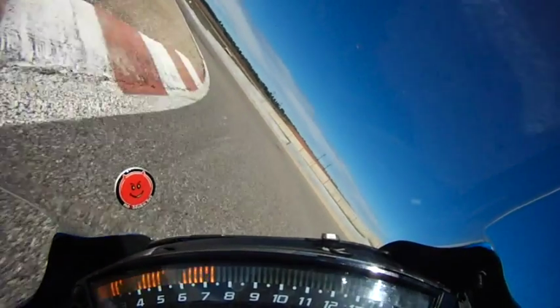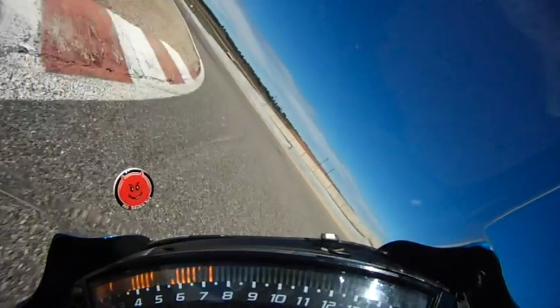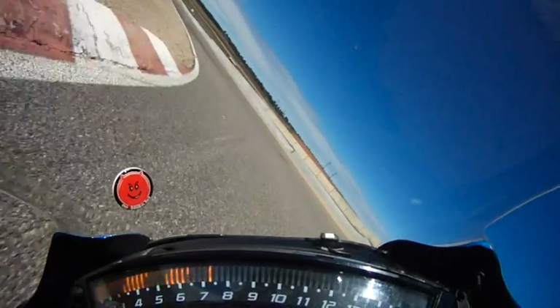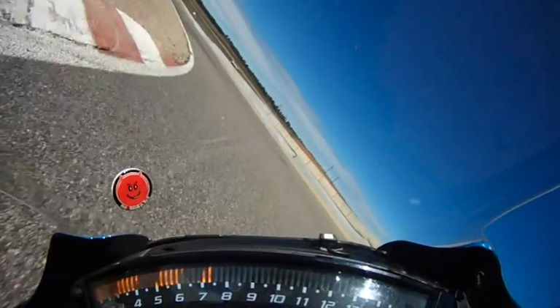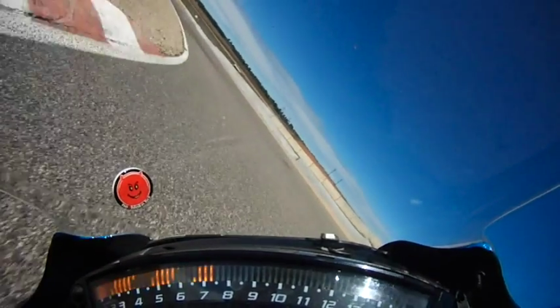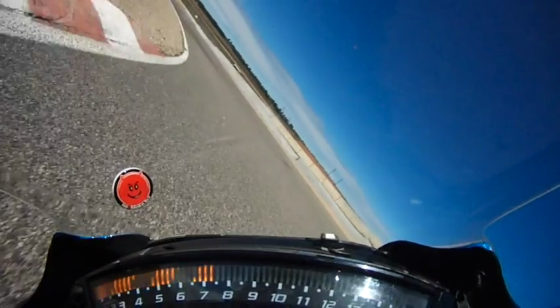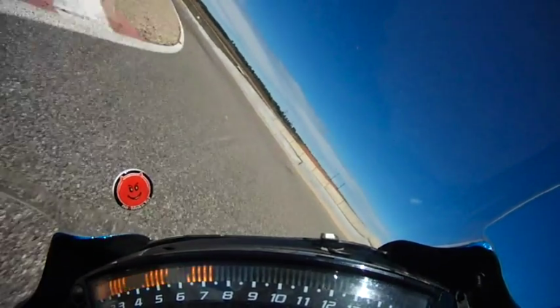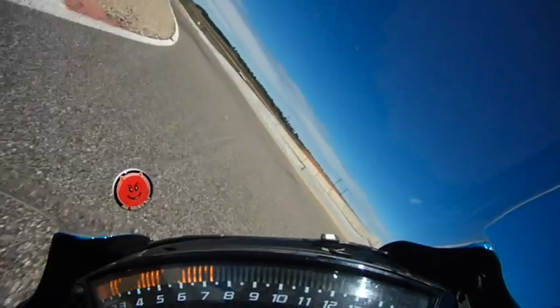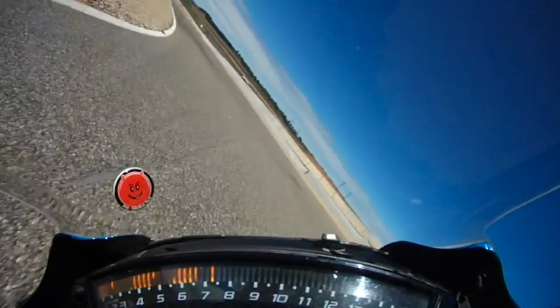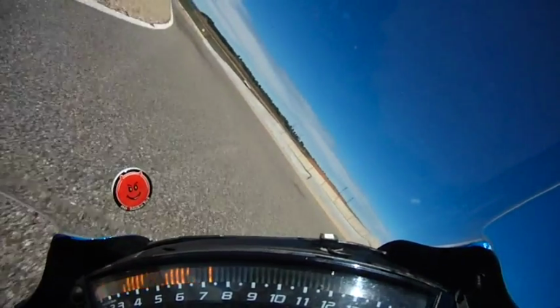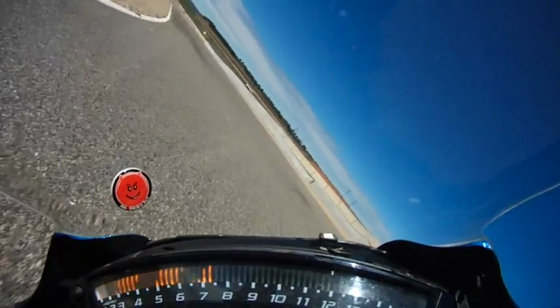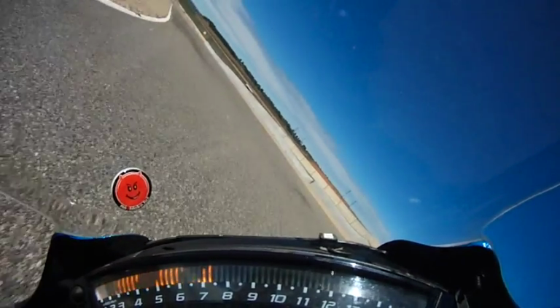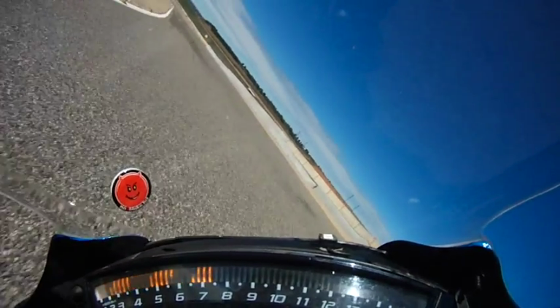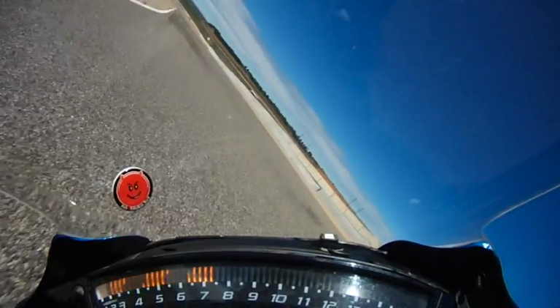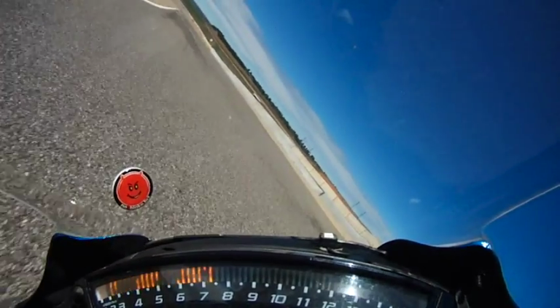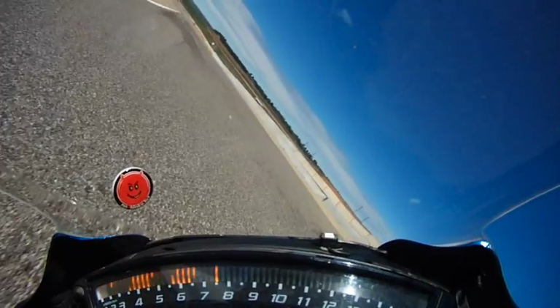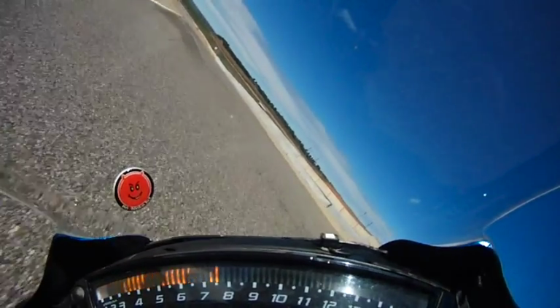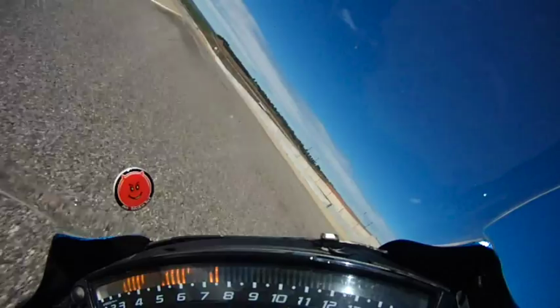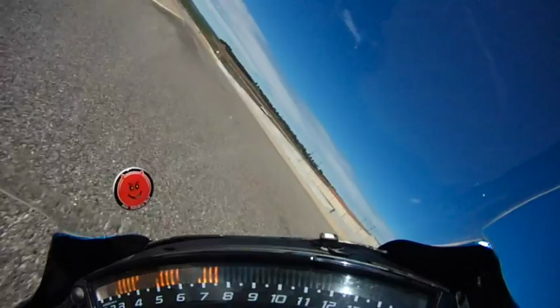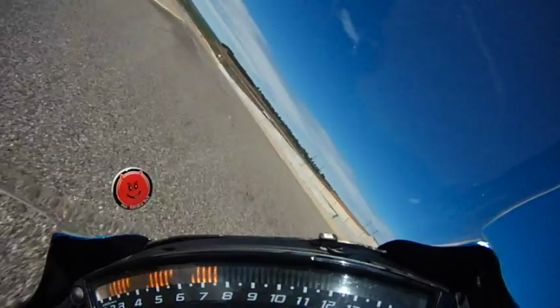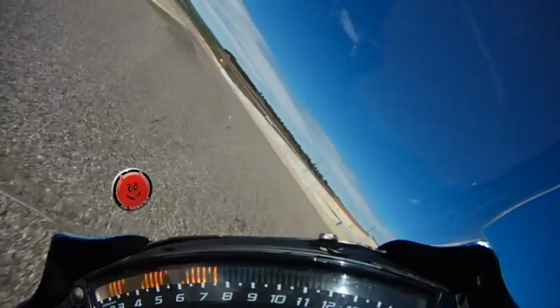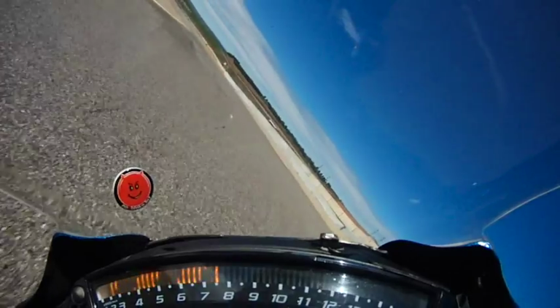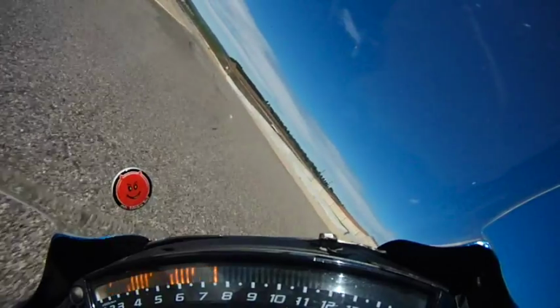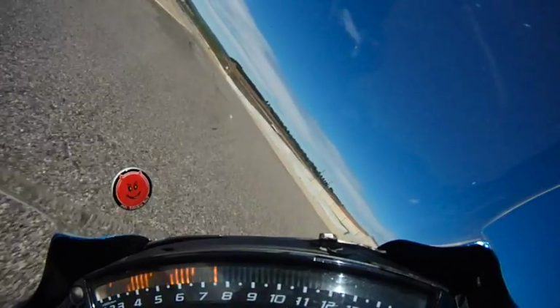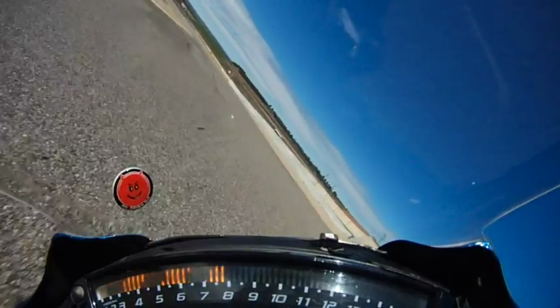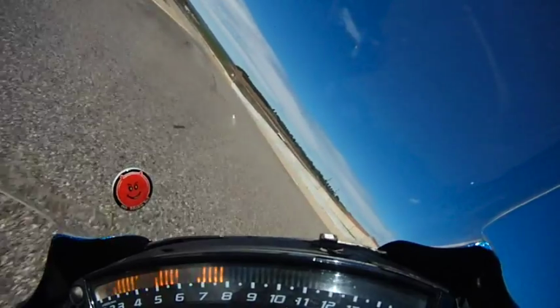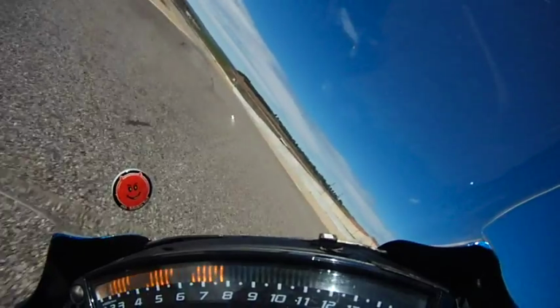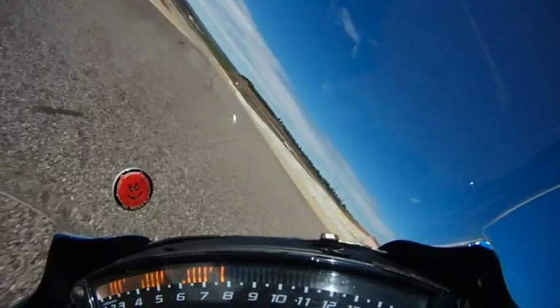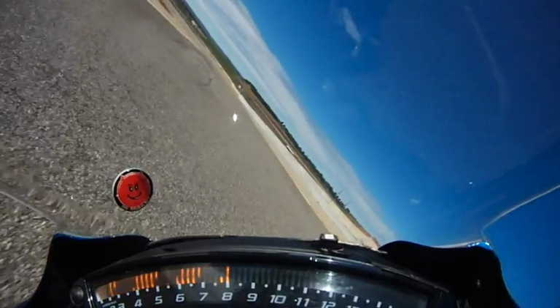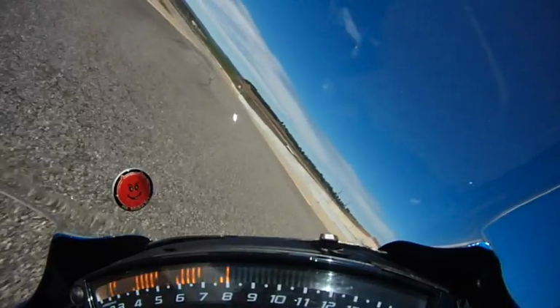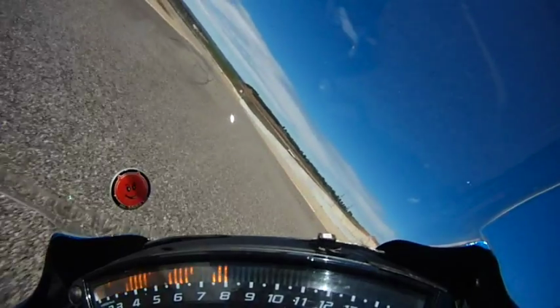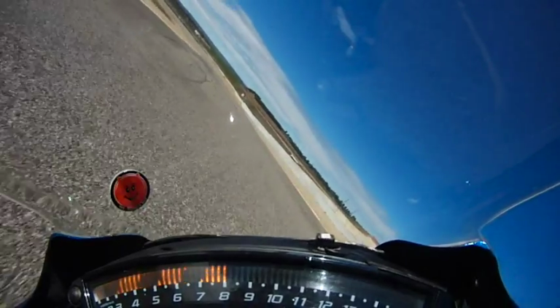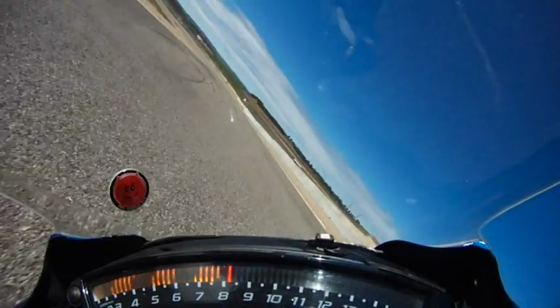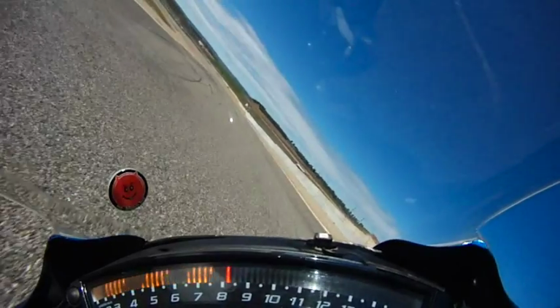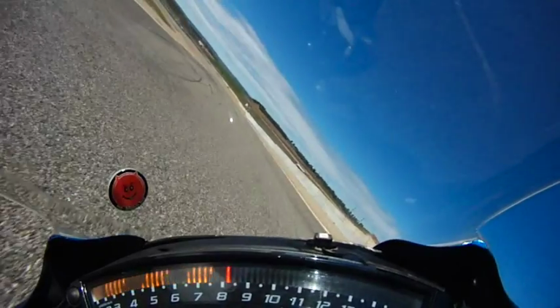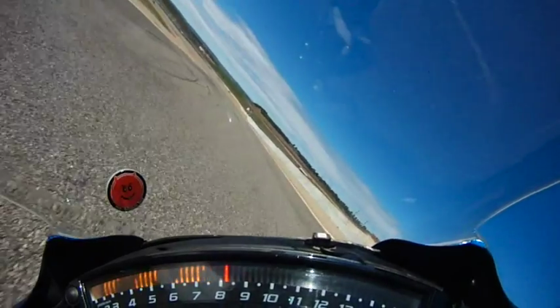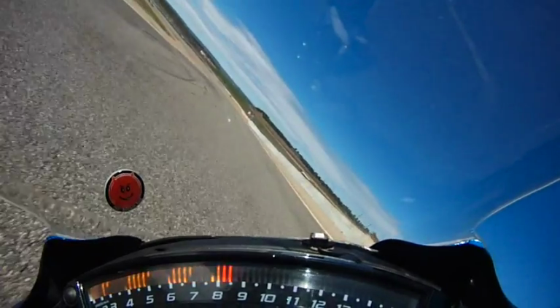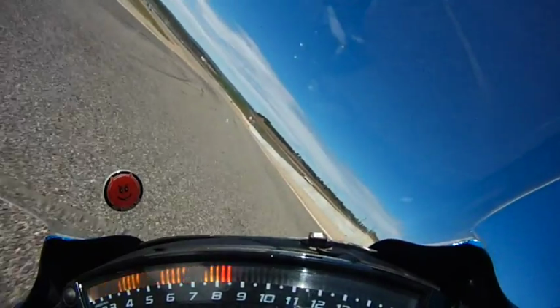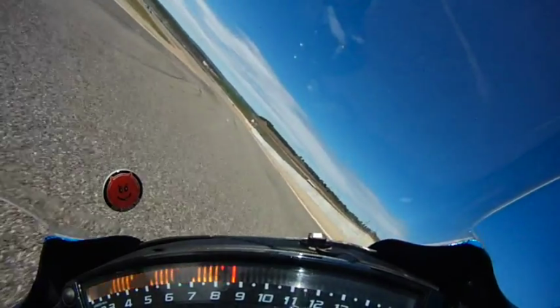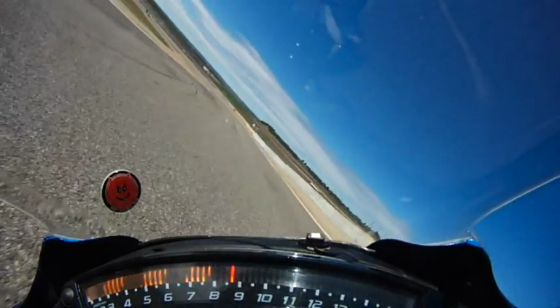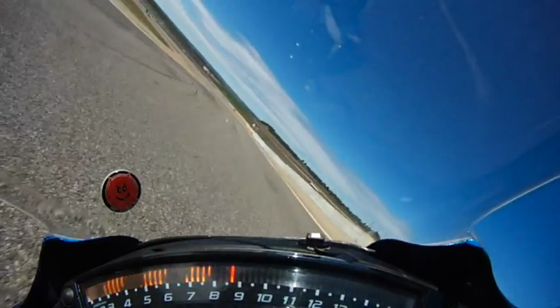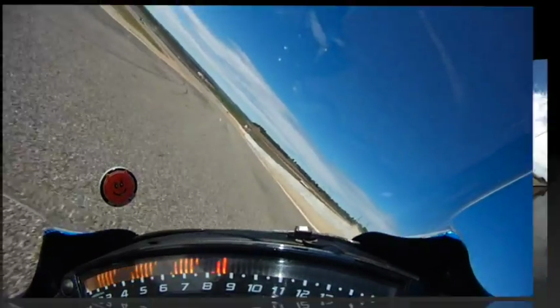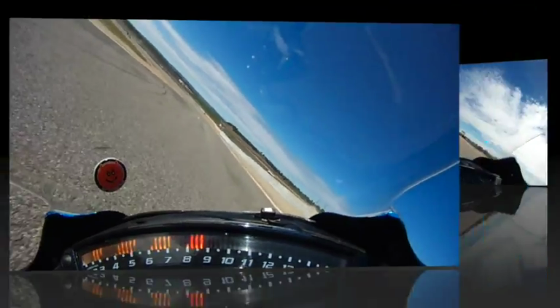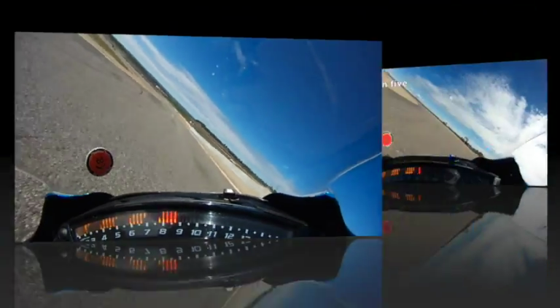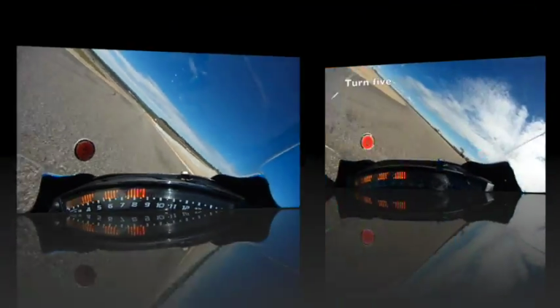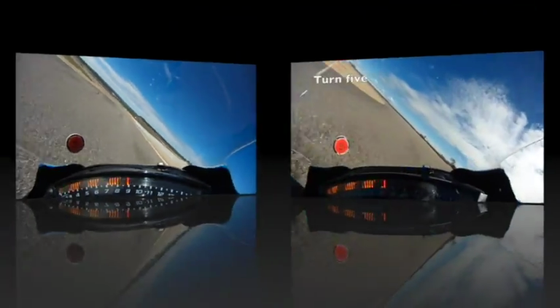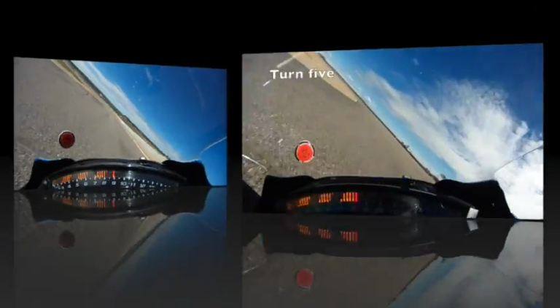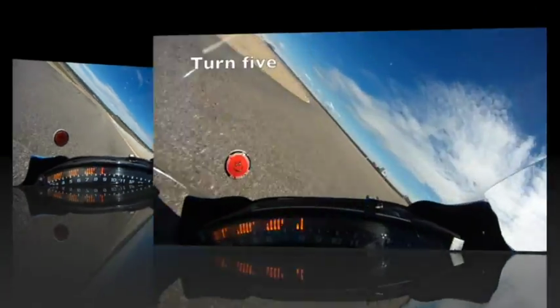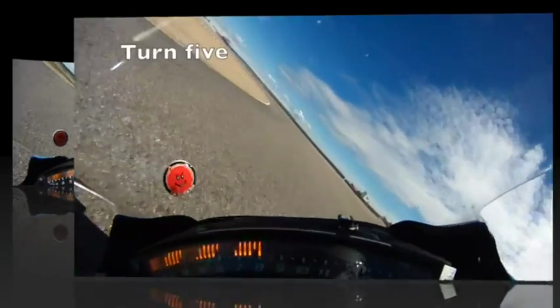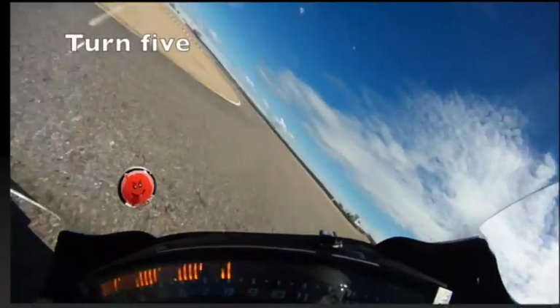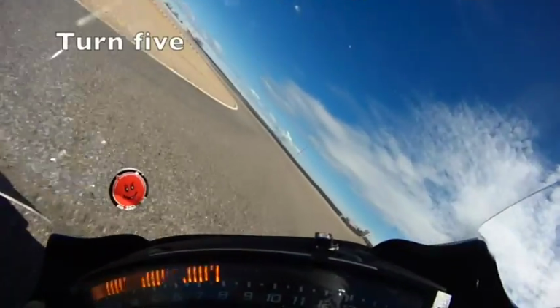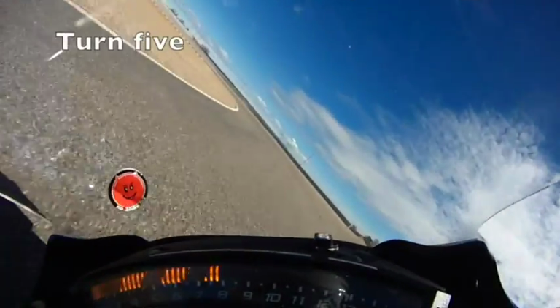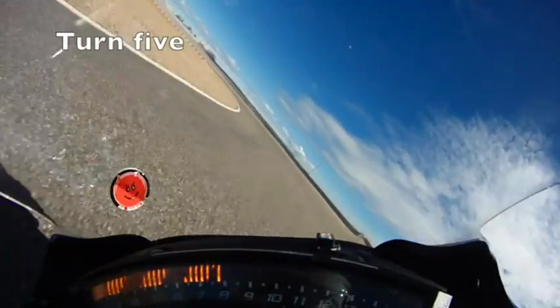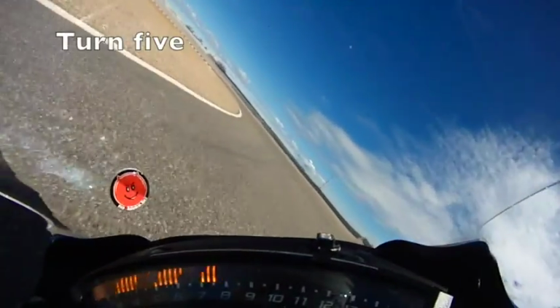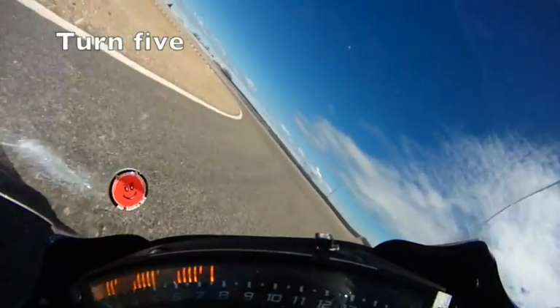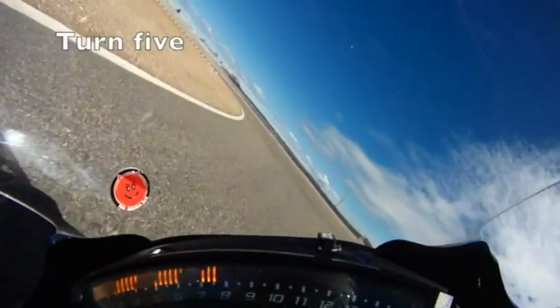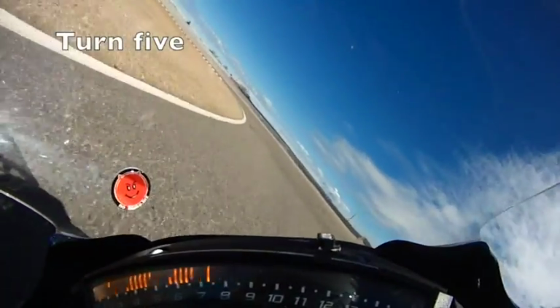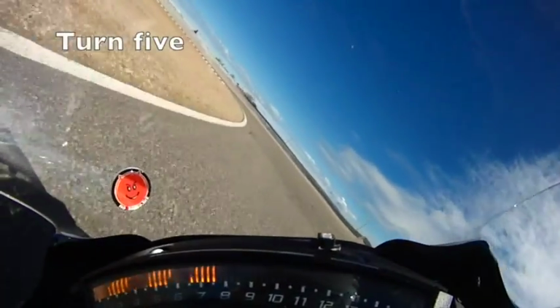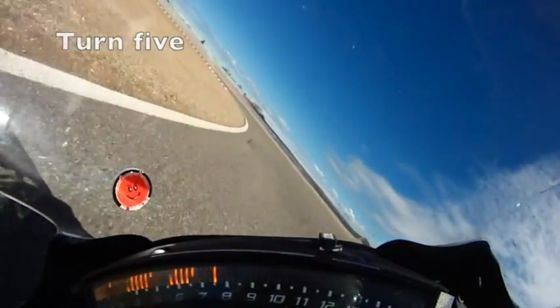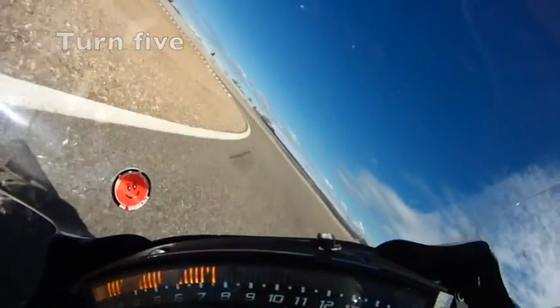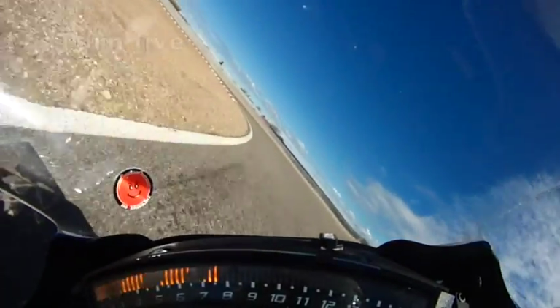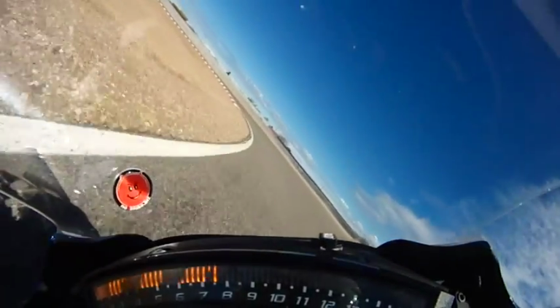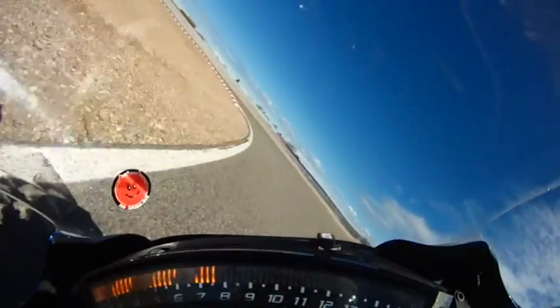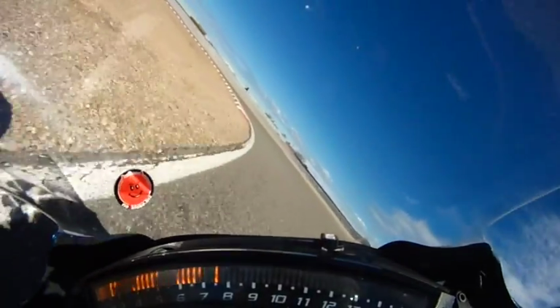From the apex, pick up the throttle and drive out towards the drift arc kerb on the right. Dab the brakes again and into five.